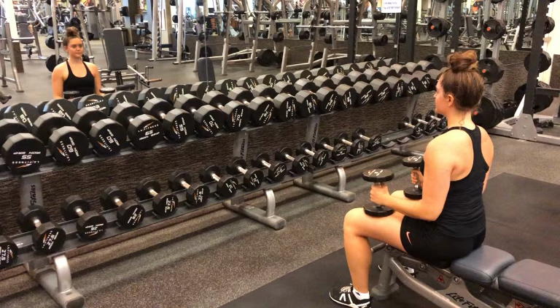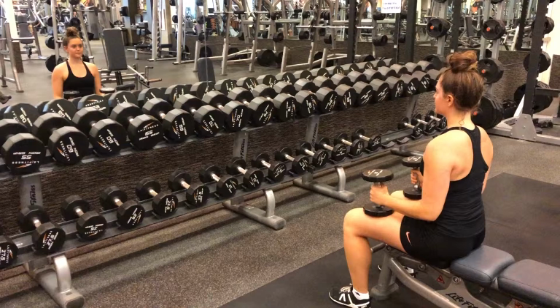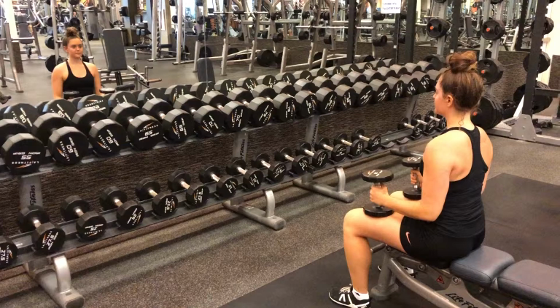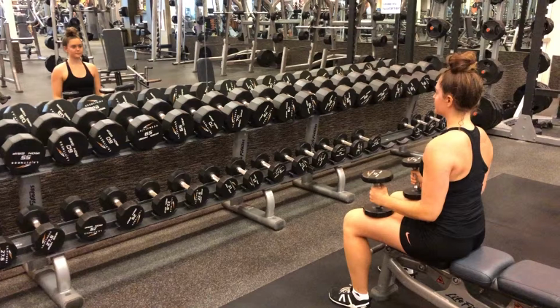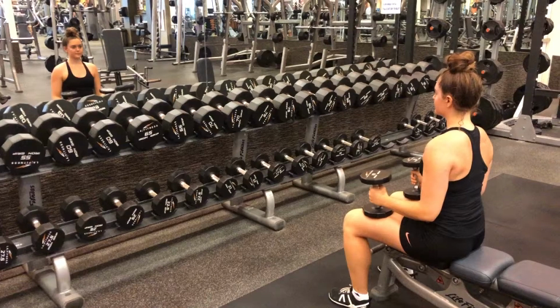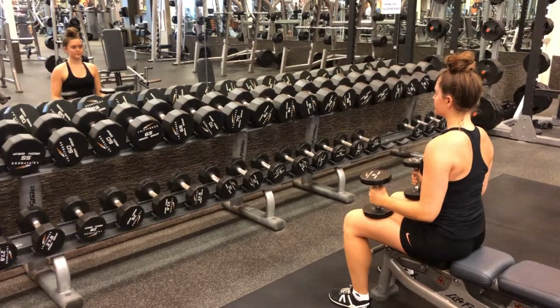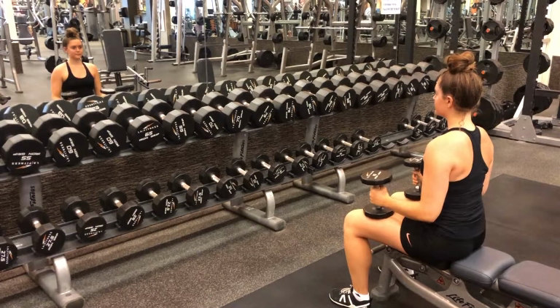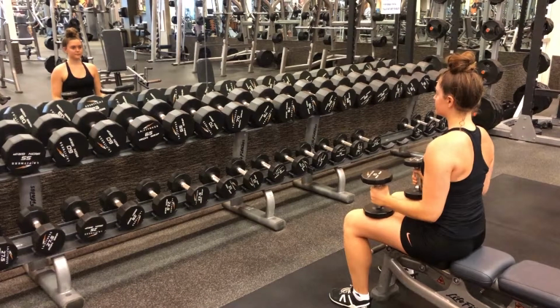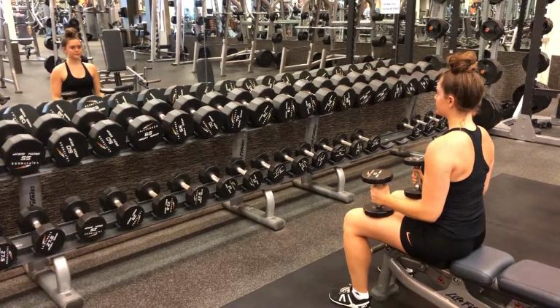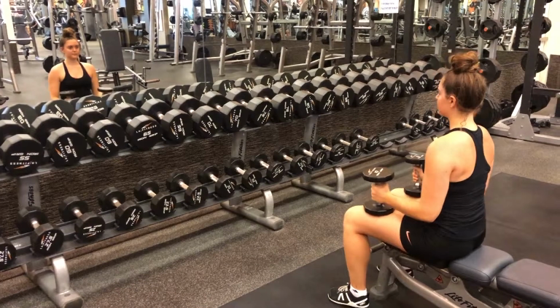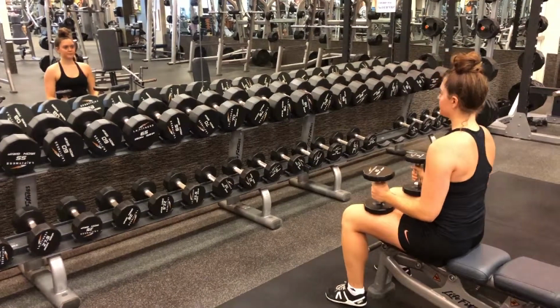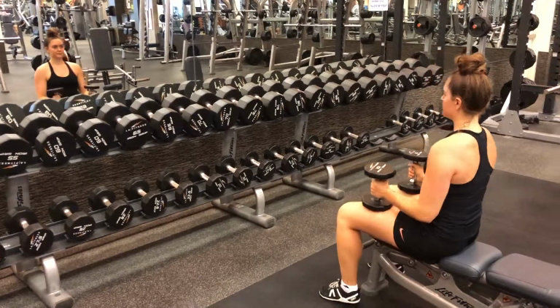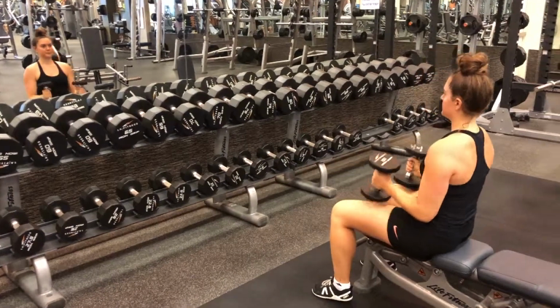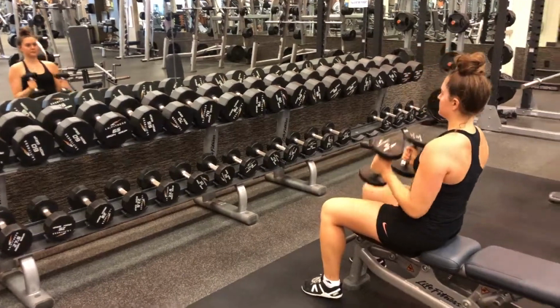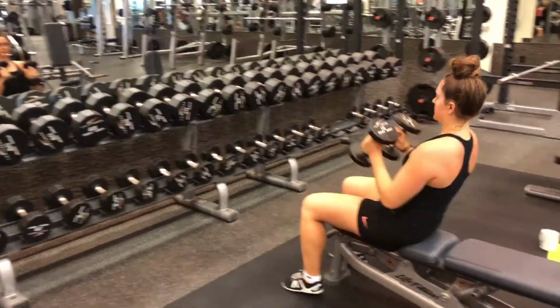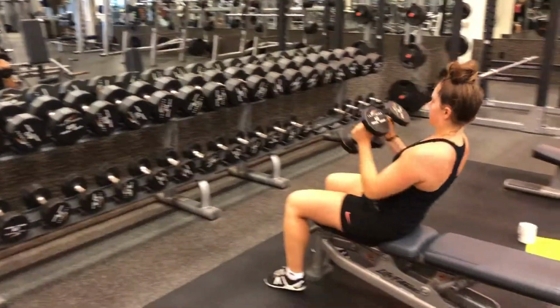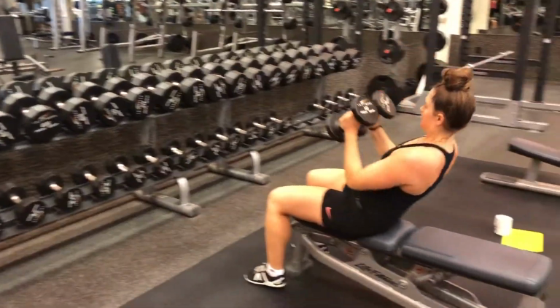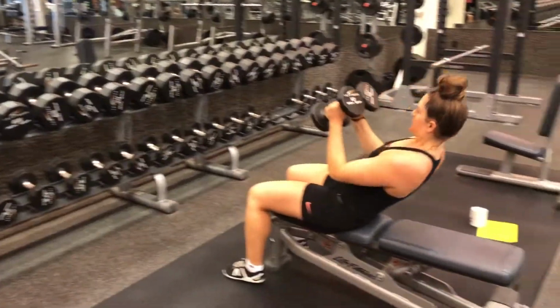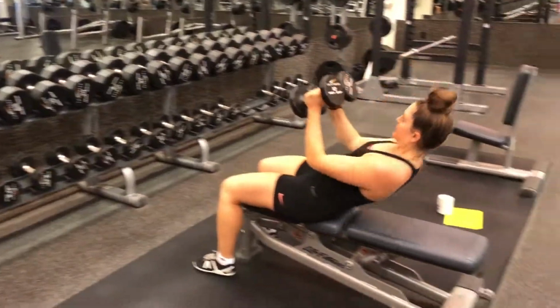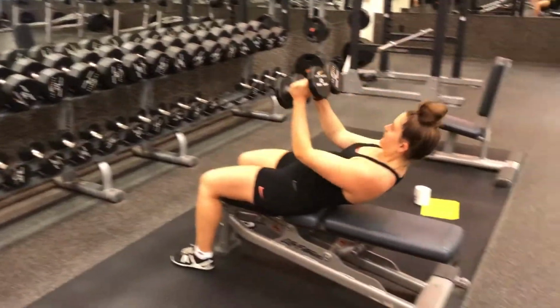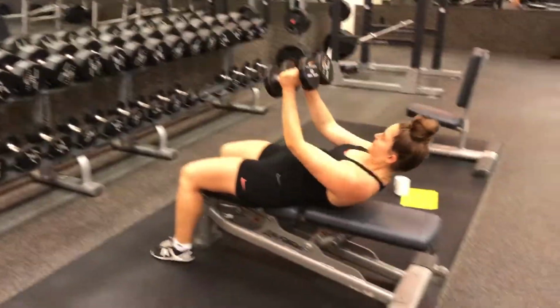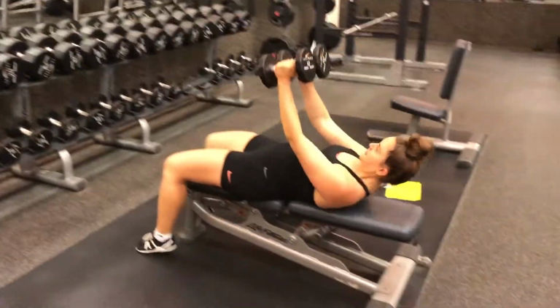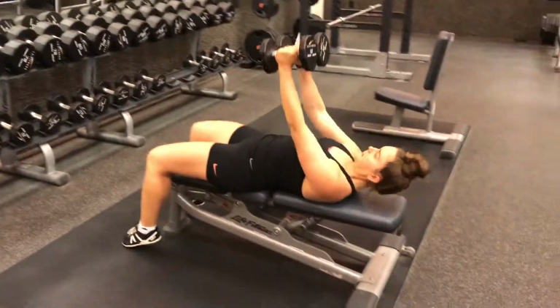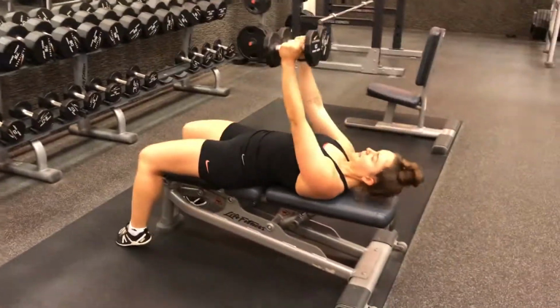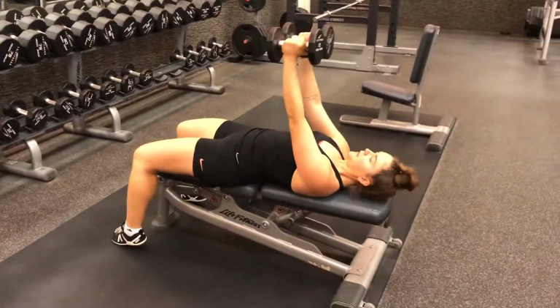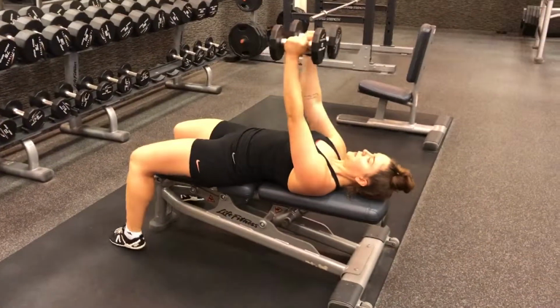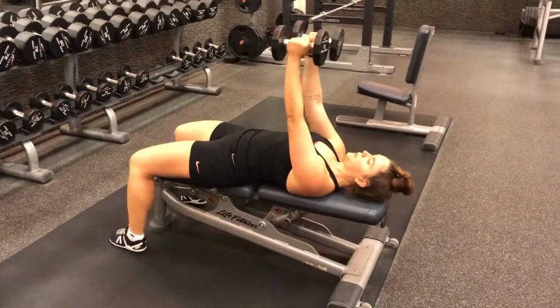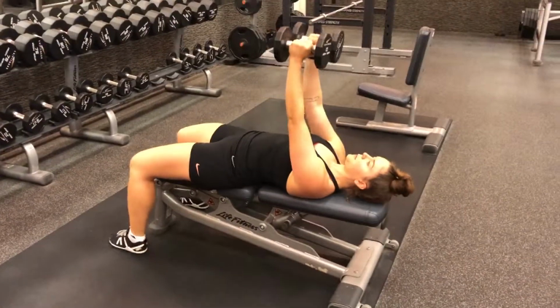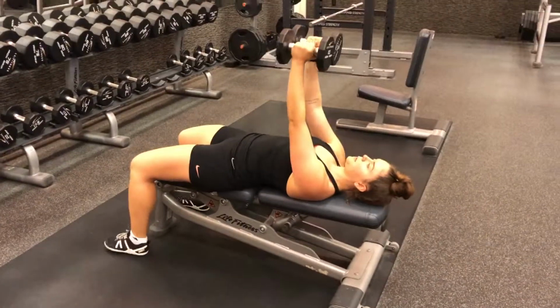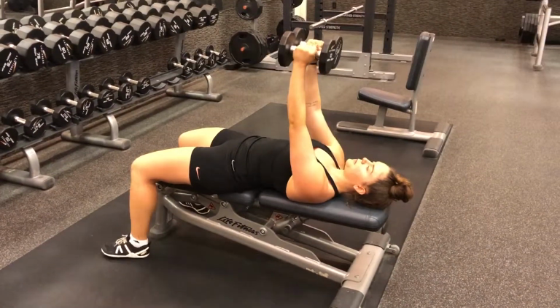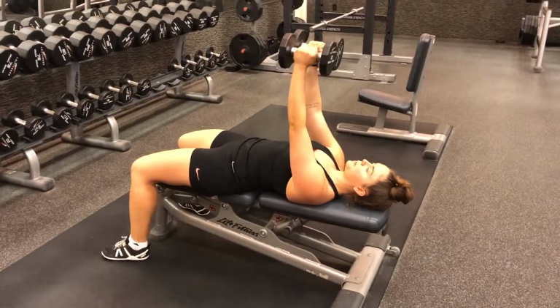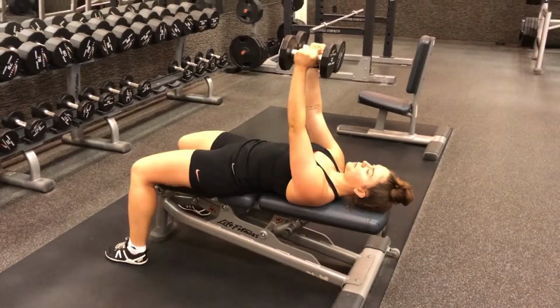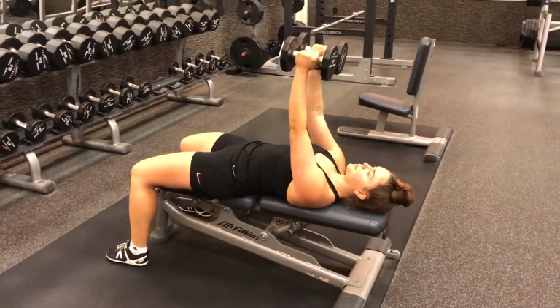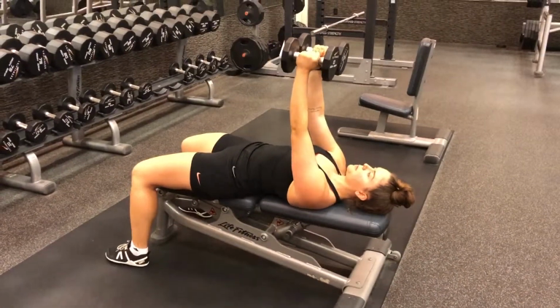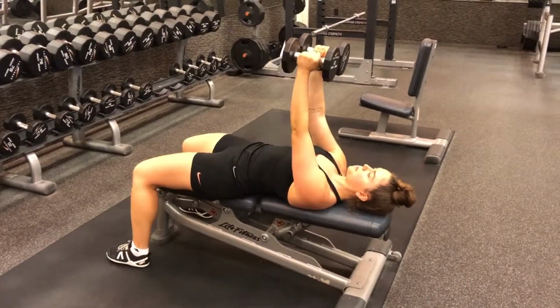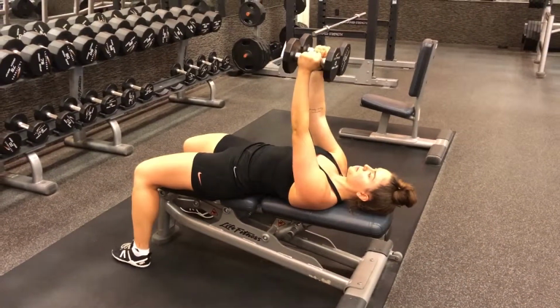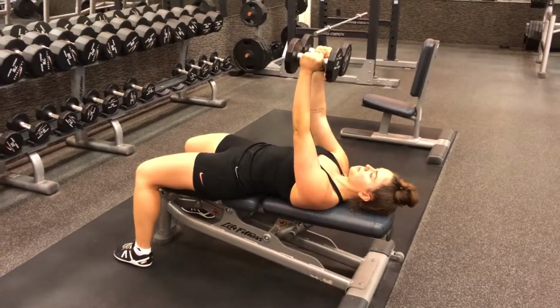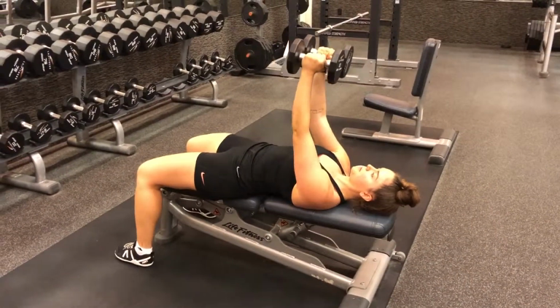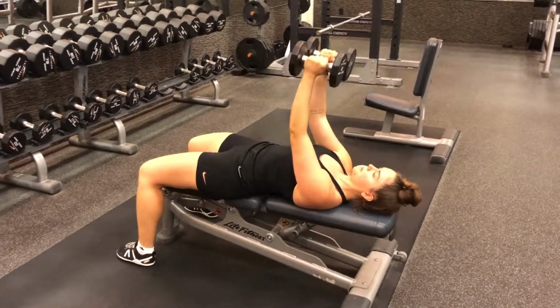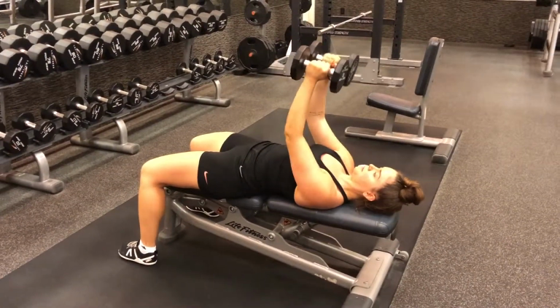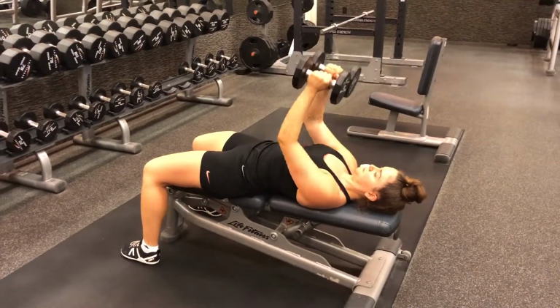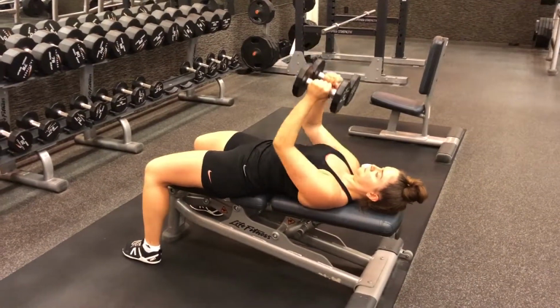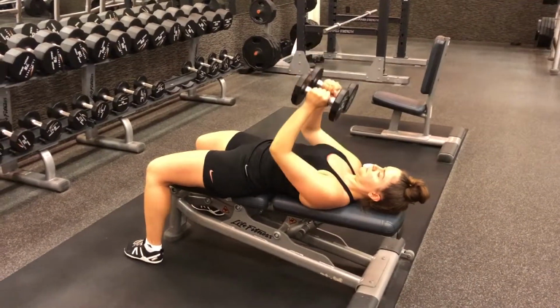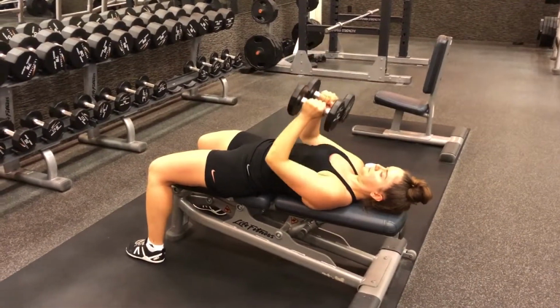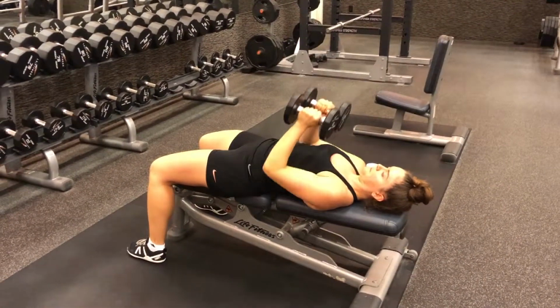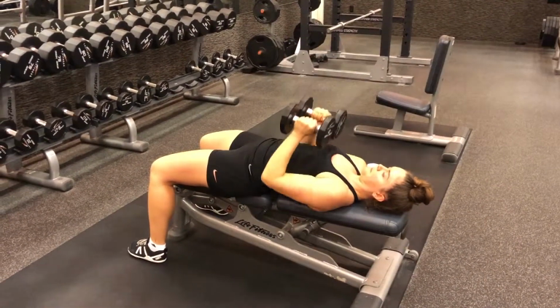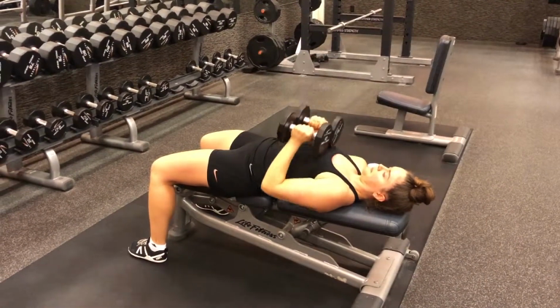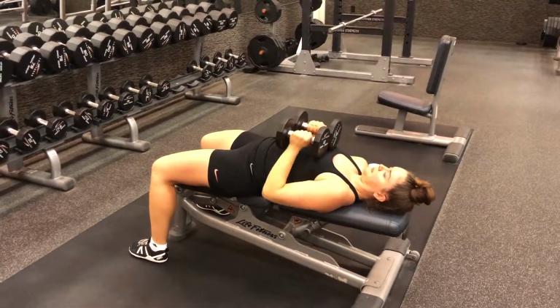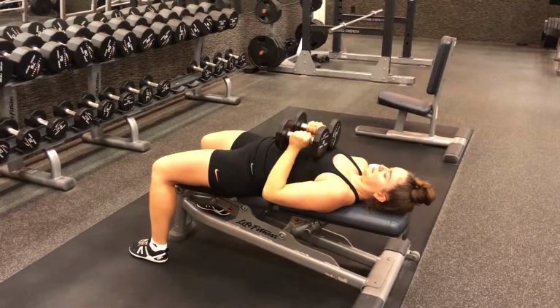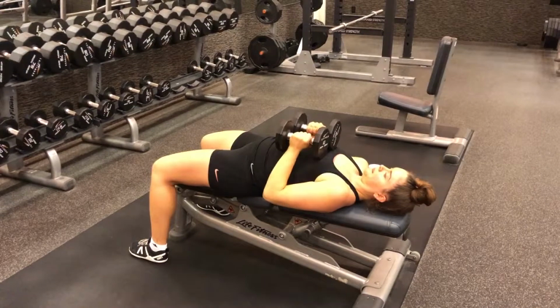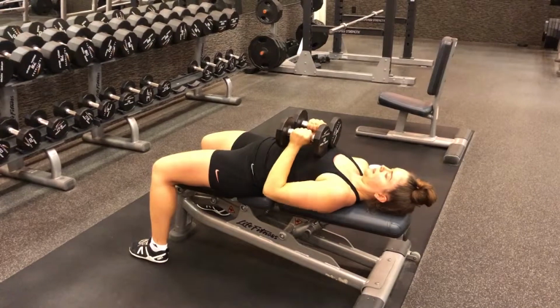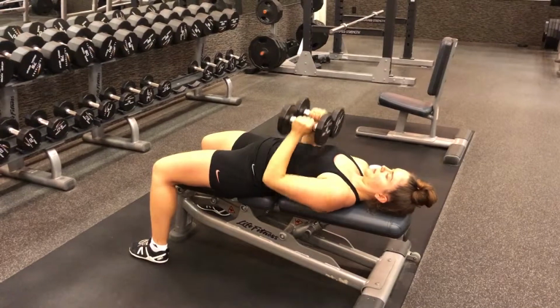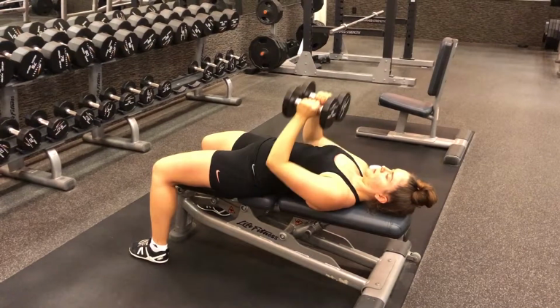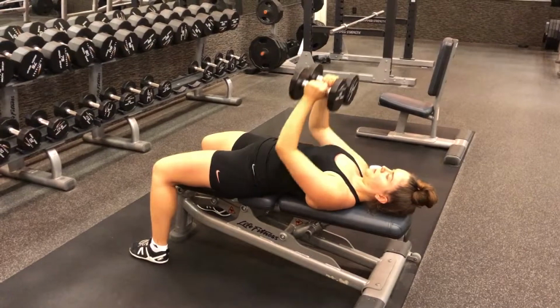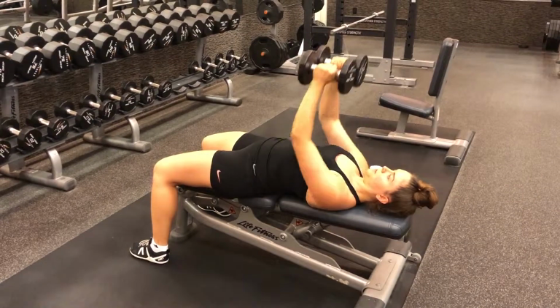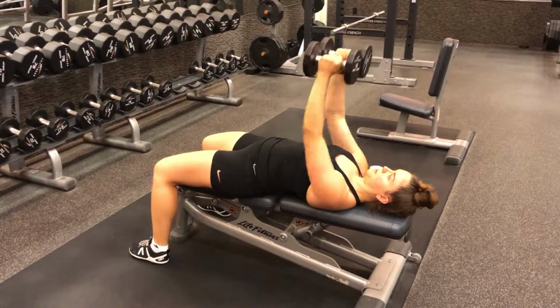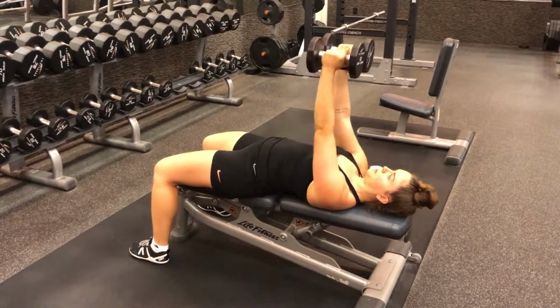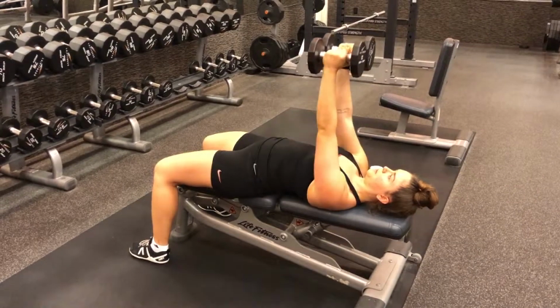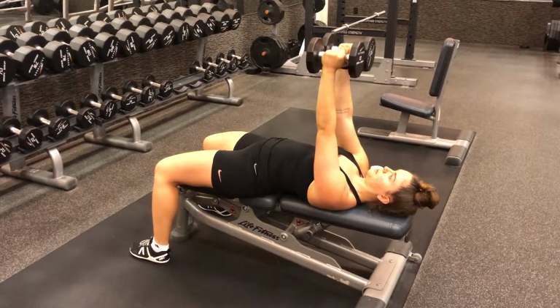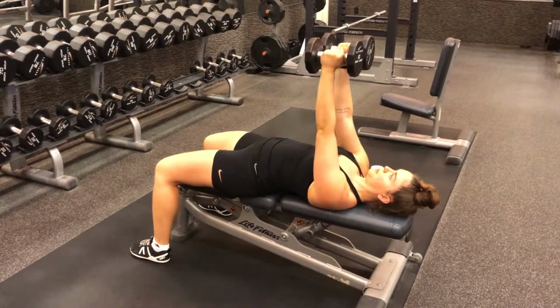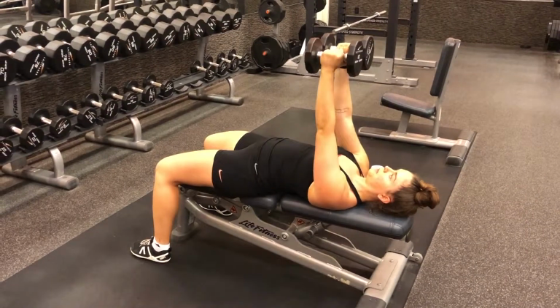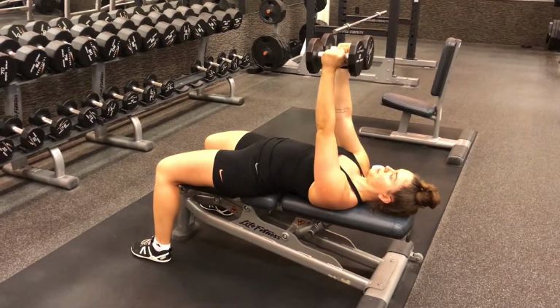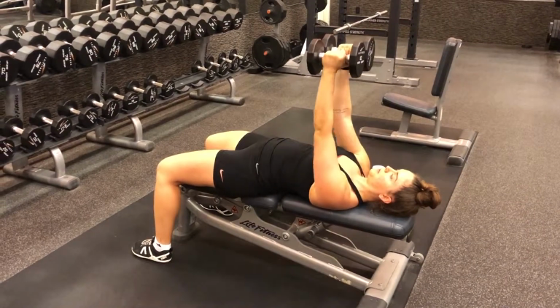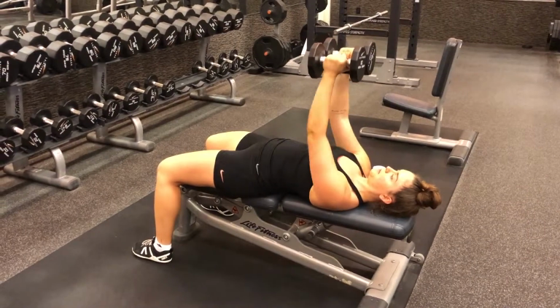Begin on your back on a workout bench with straight arms holding a dumbbell in each hand over your chest. Have the palms of your hands facing one another.